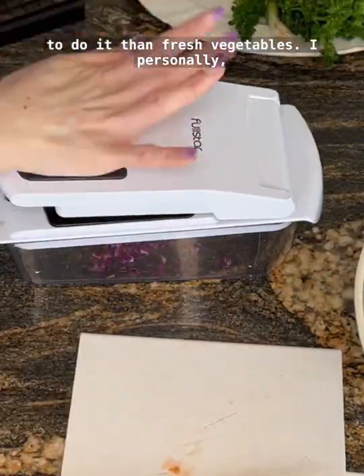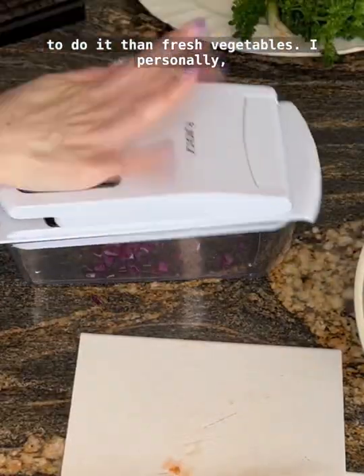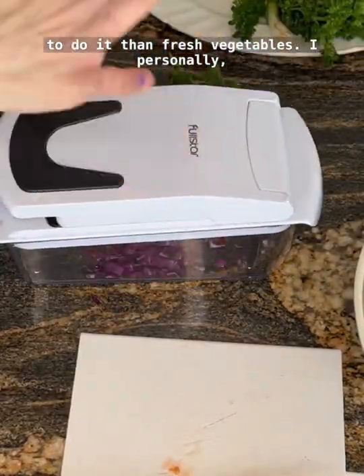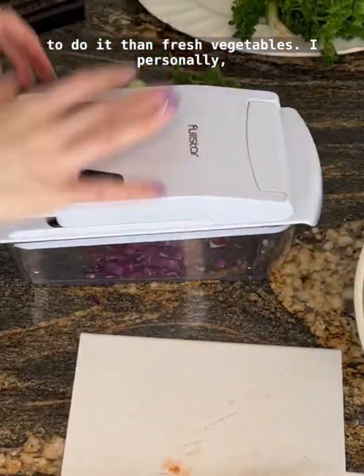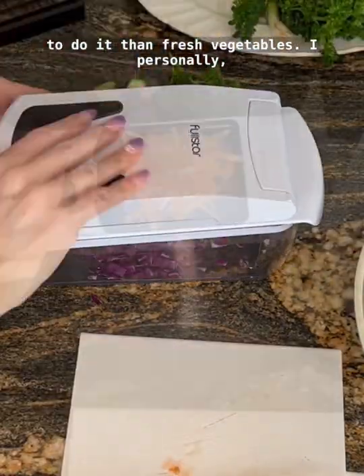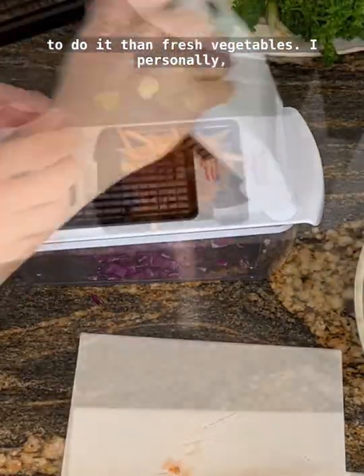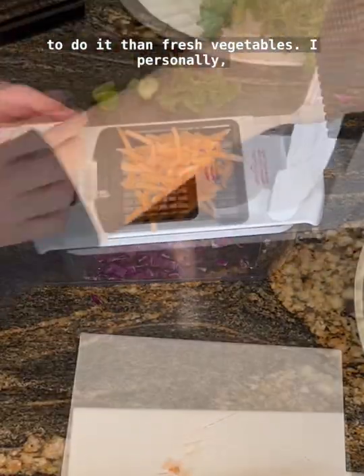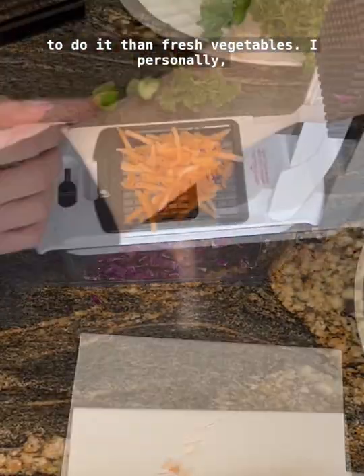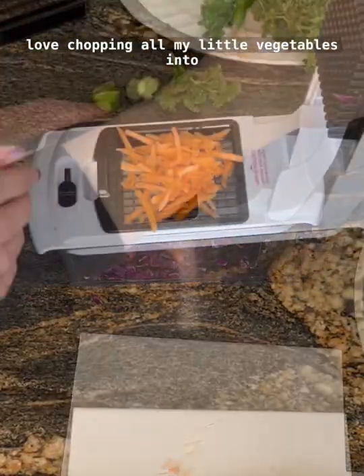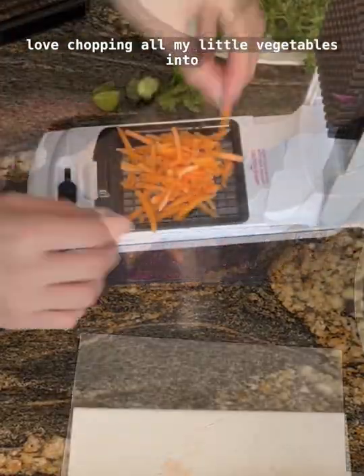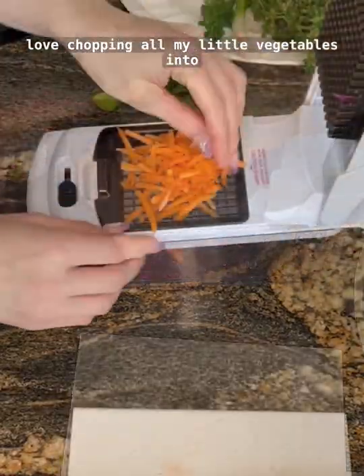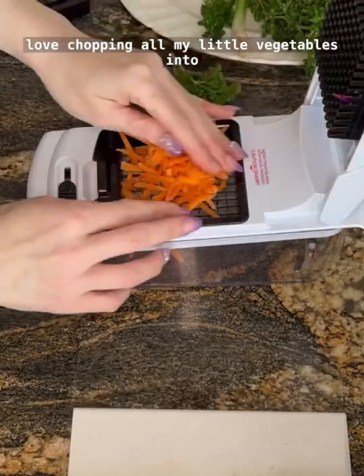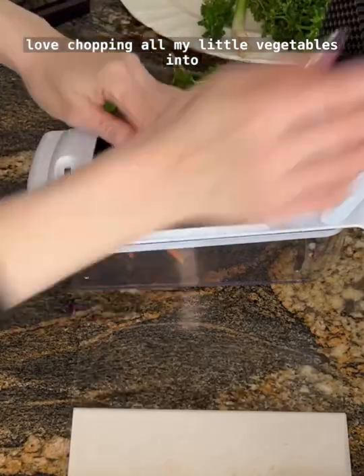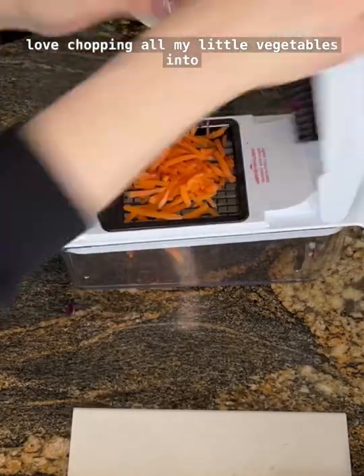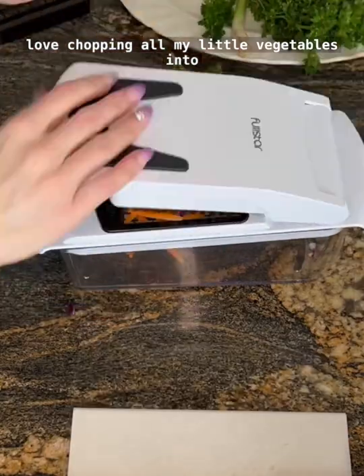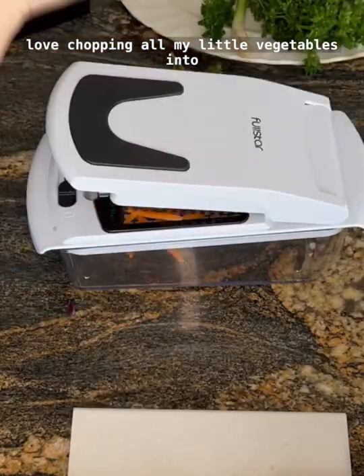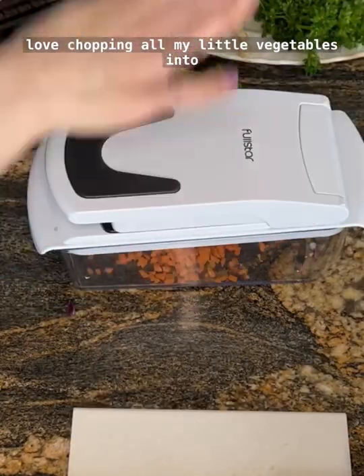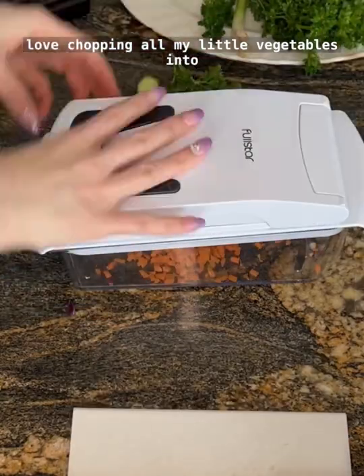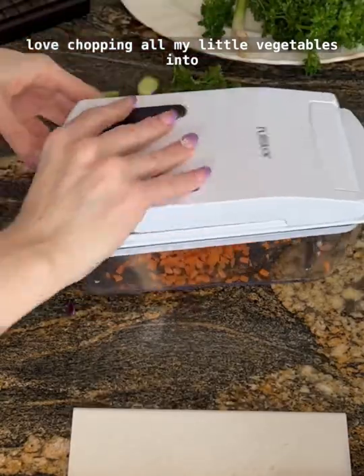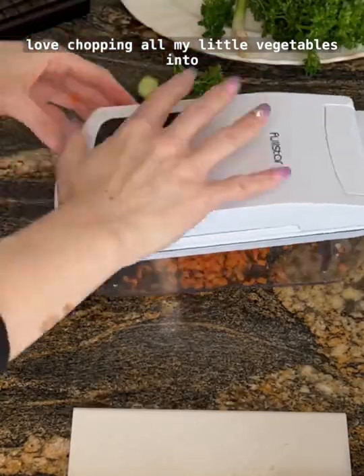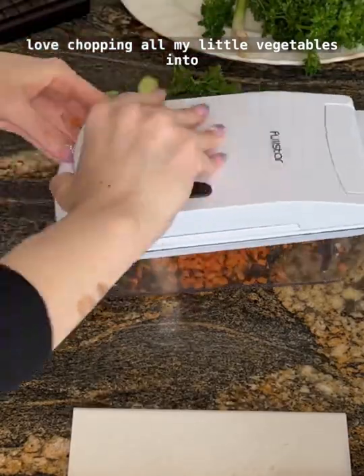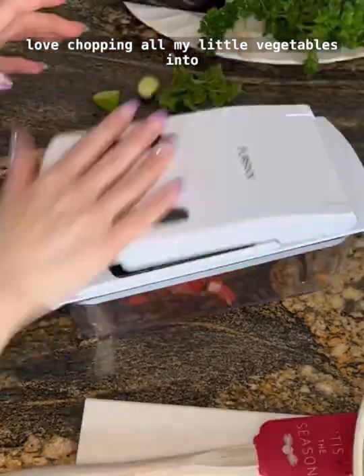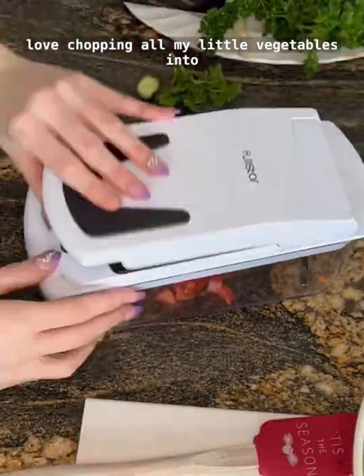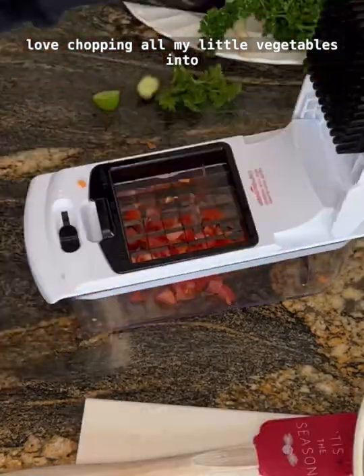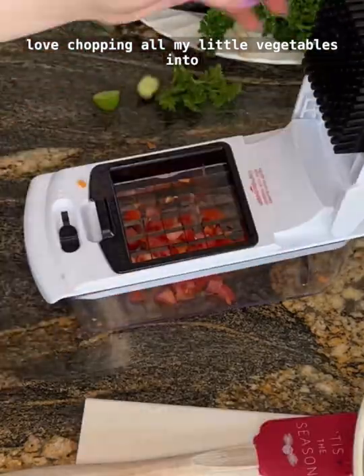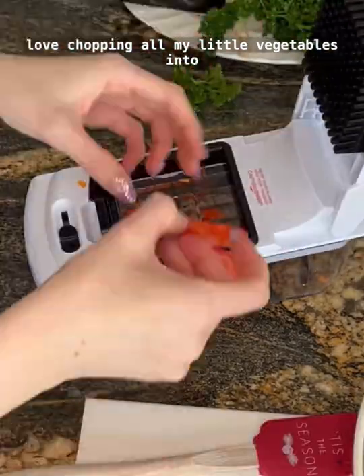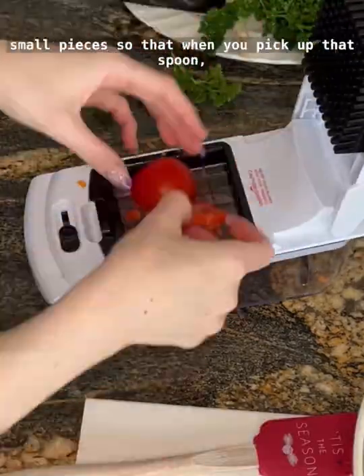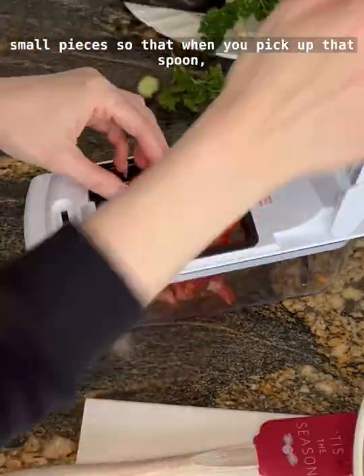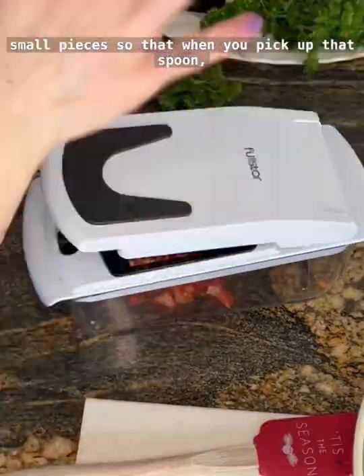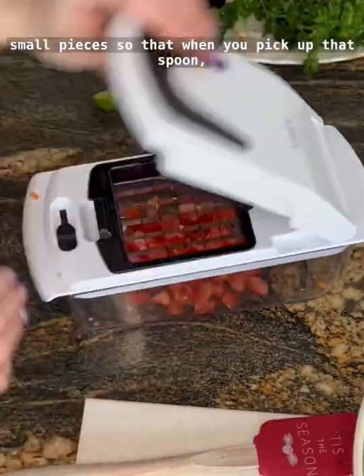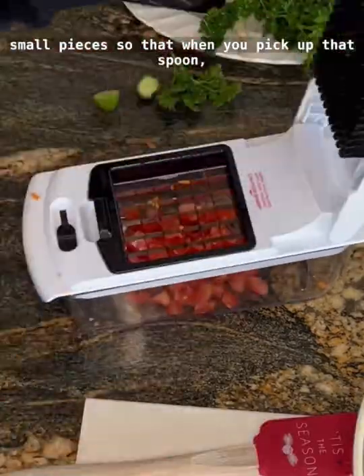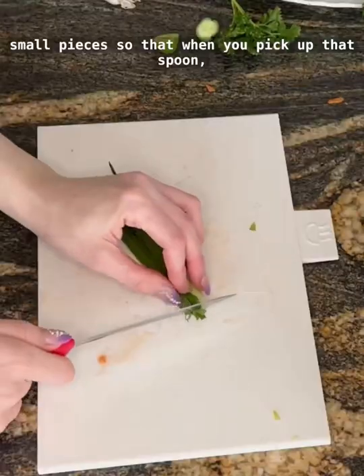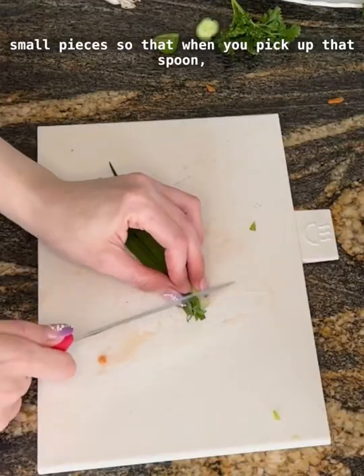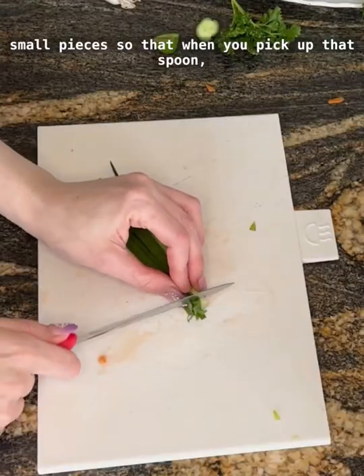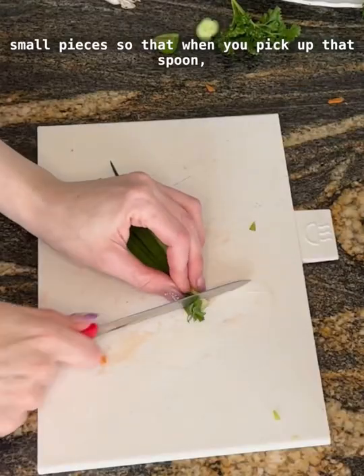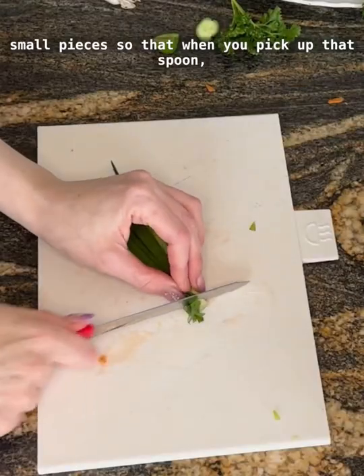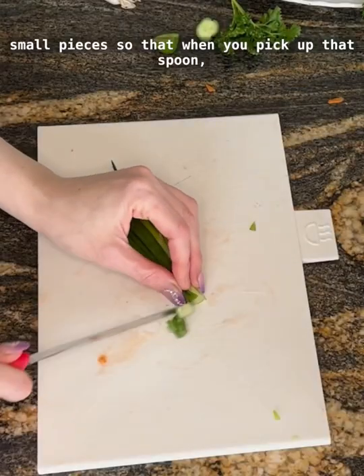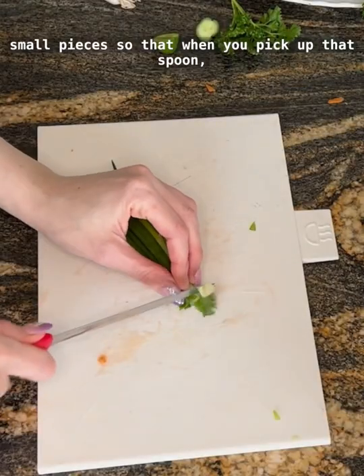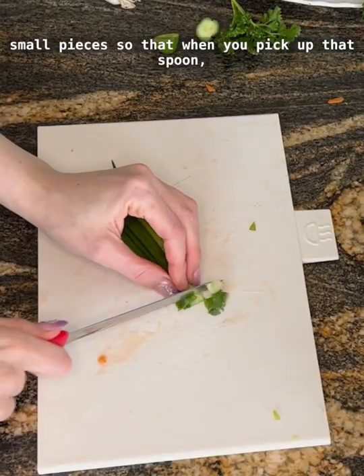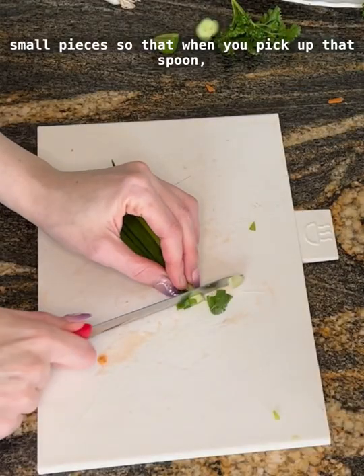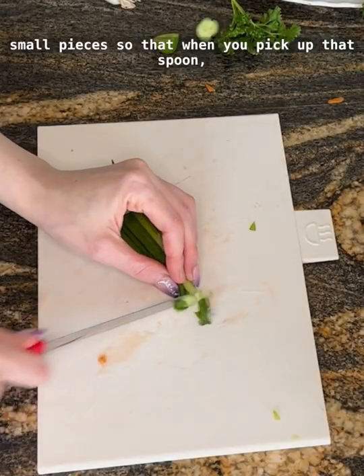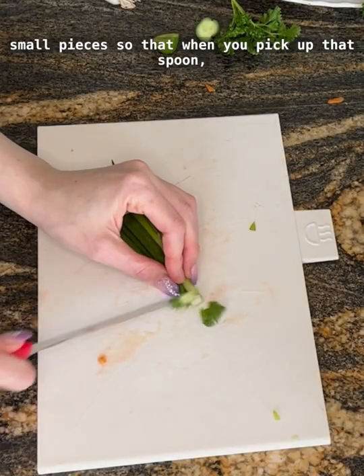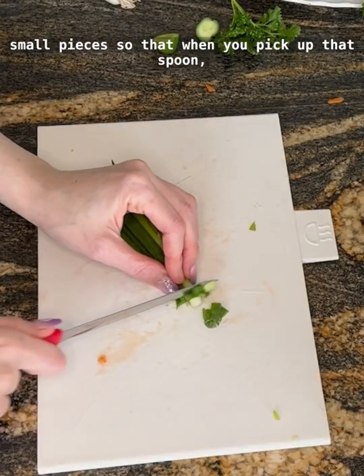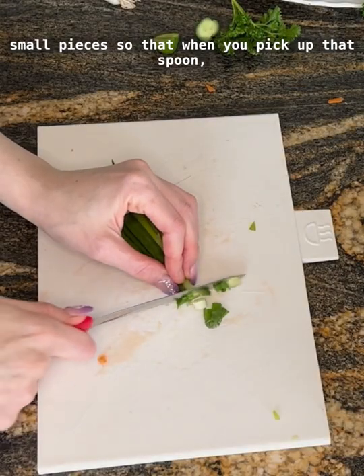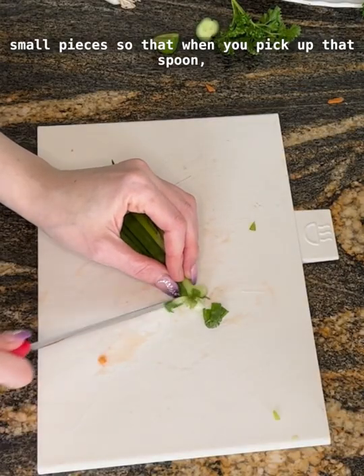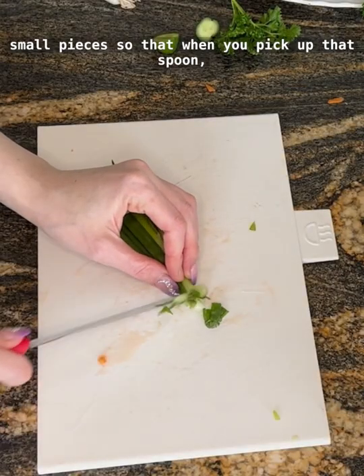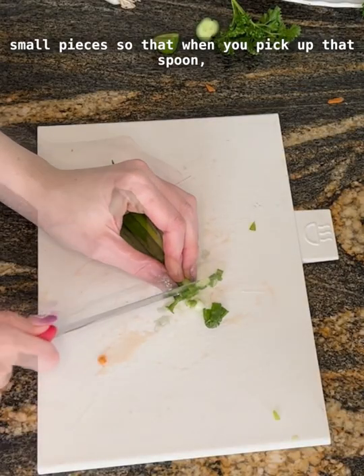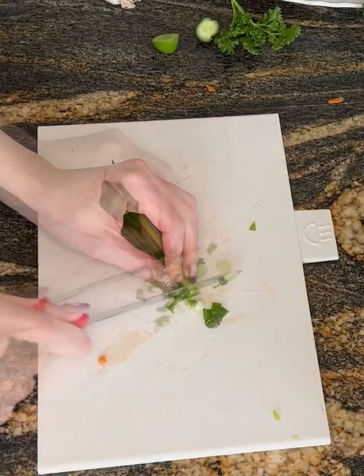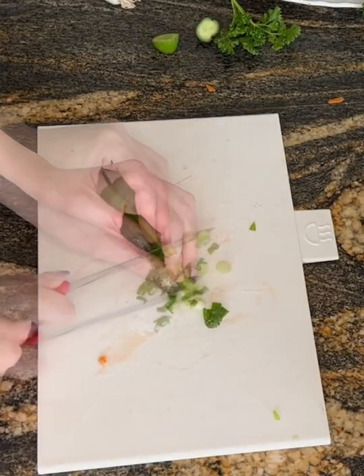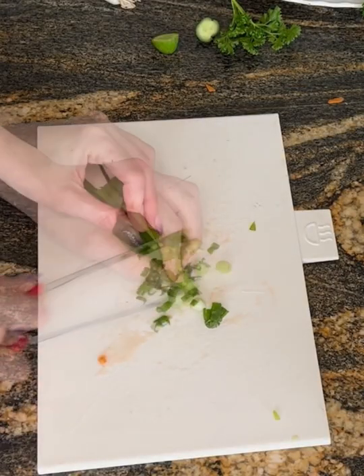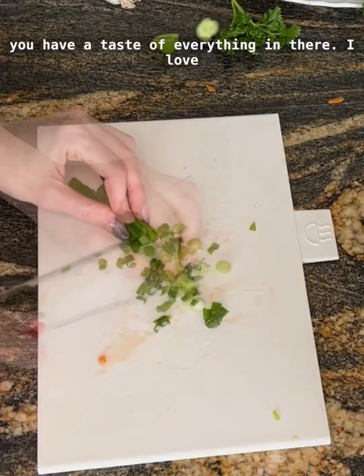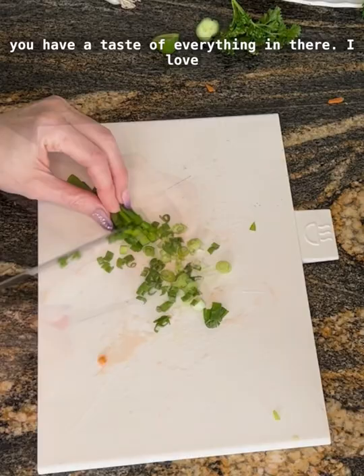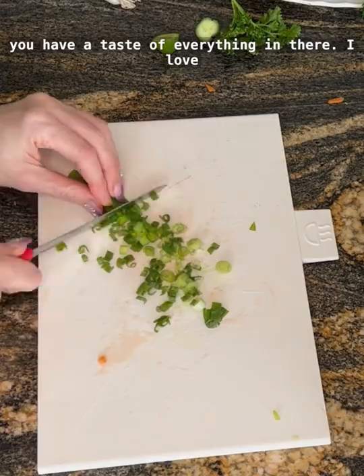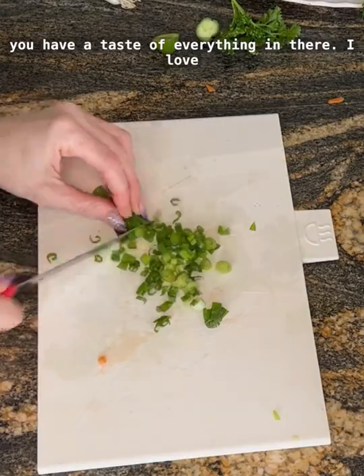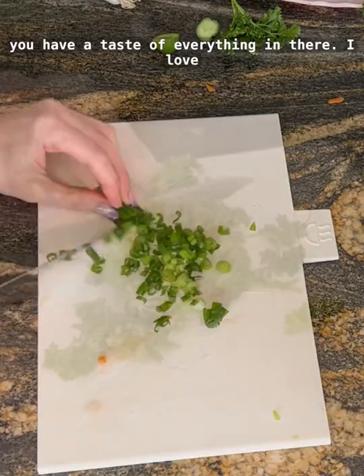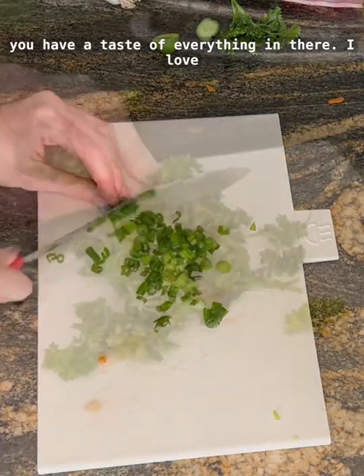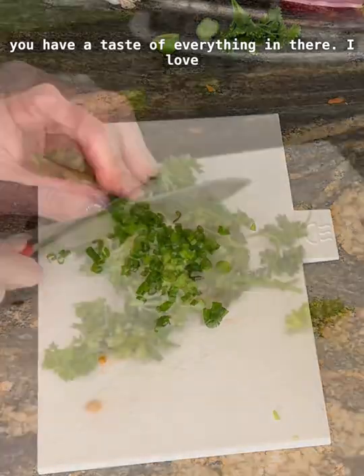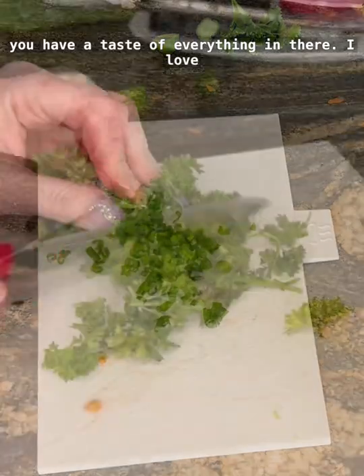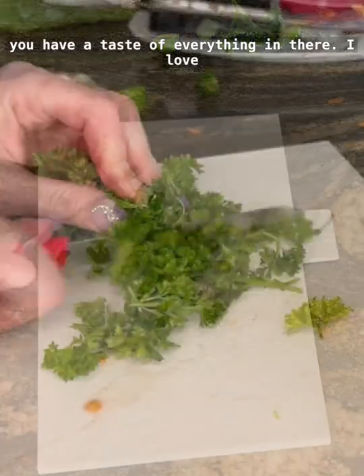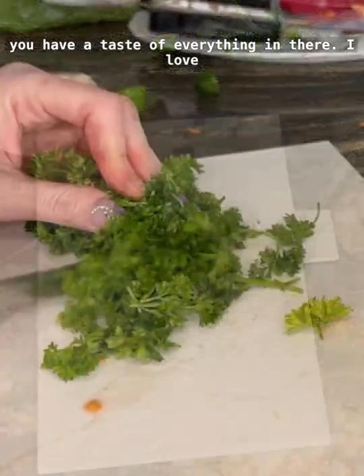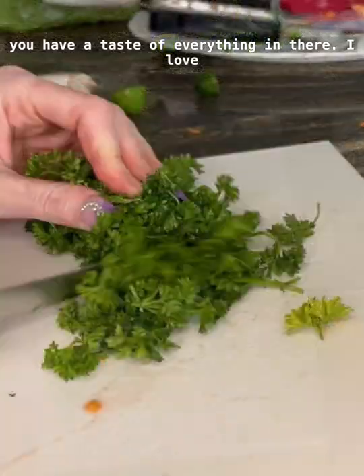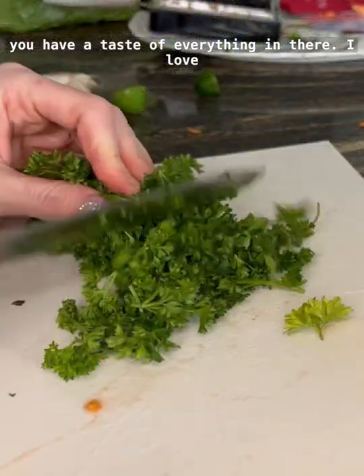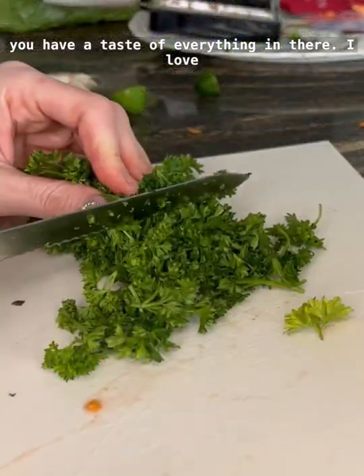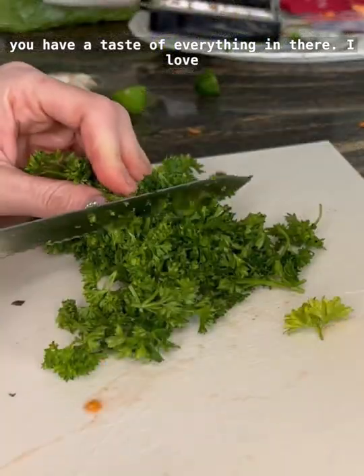I personally love chopping all my little vegetables into small pieces so that when you pick up that spoon you have a taste of everything in there.